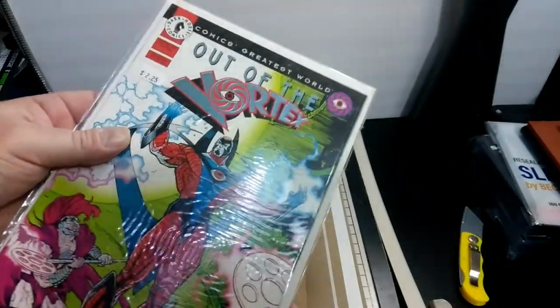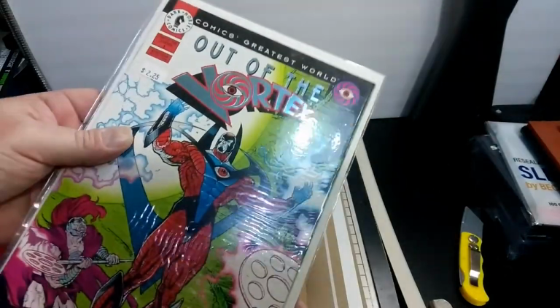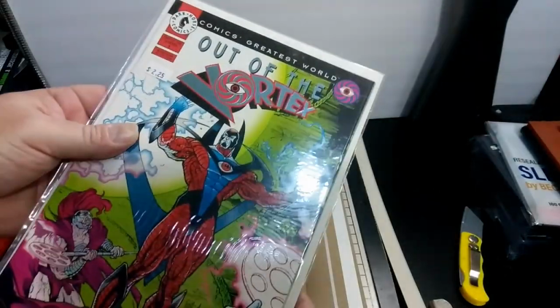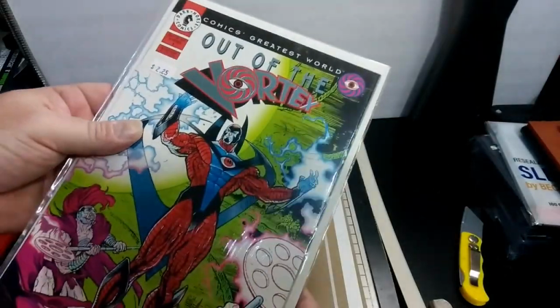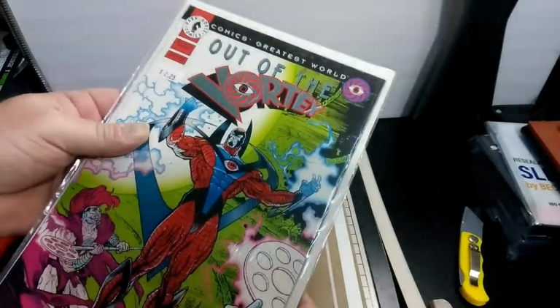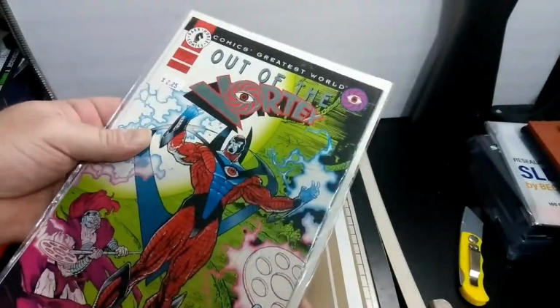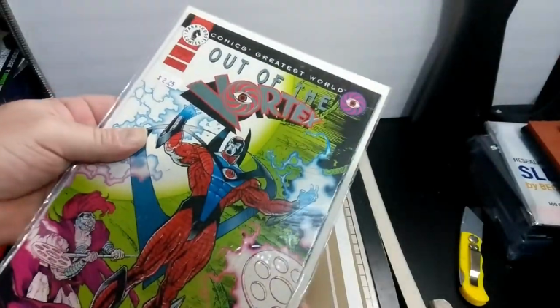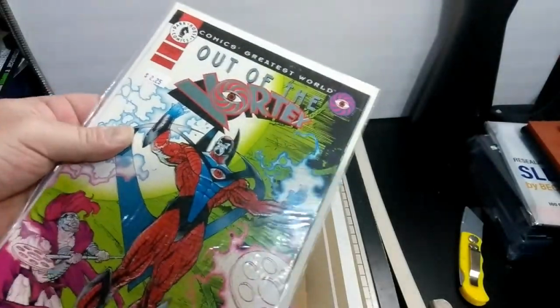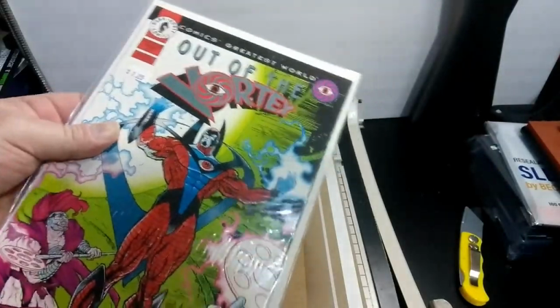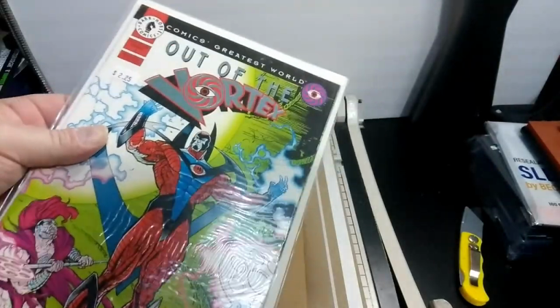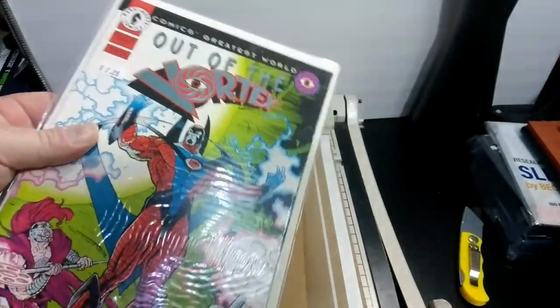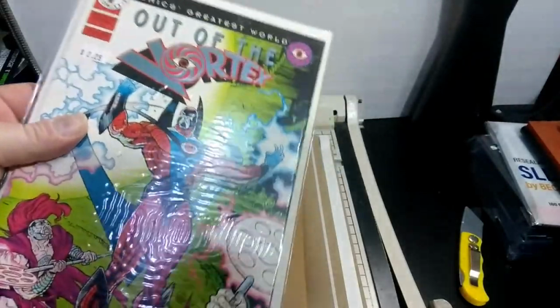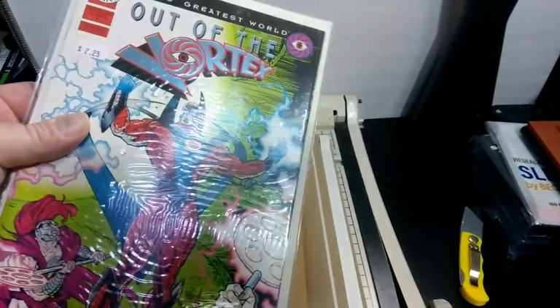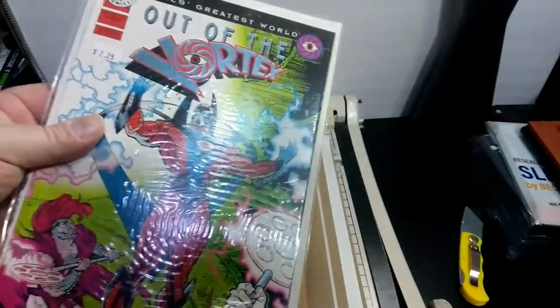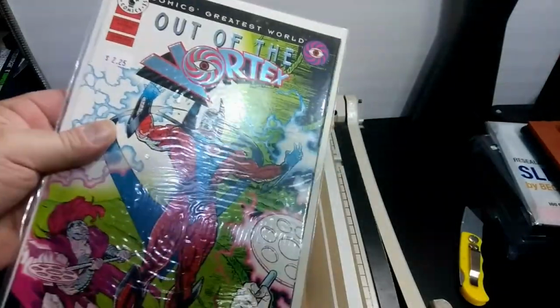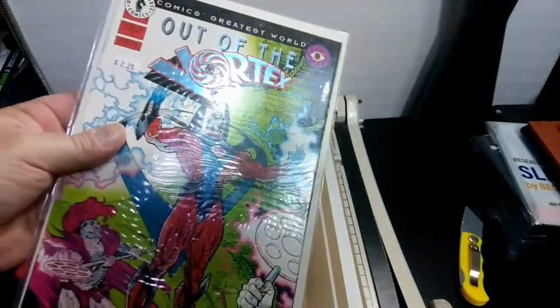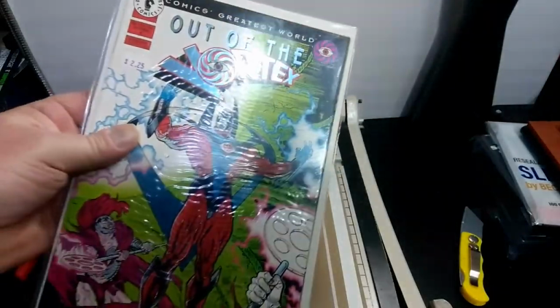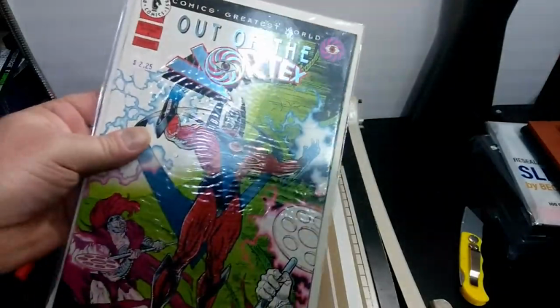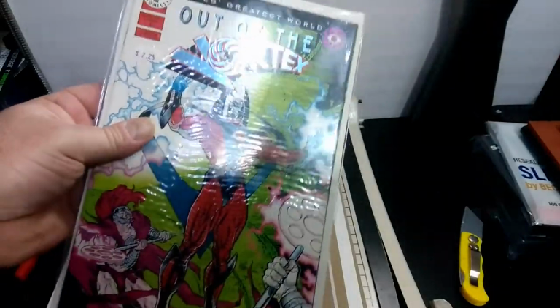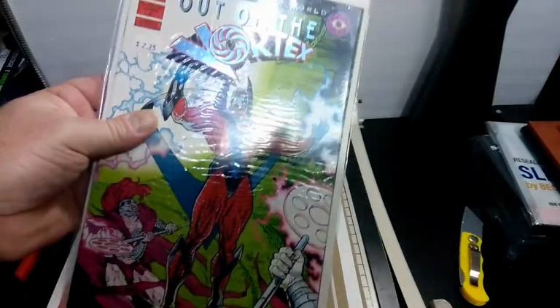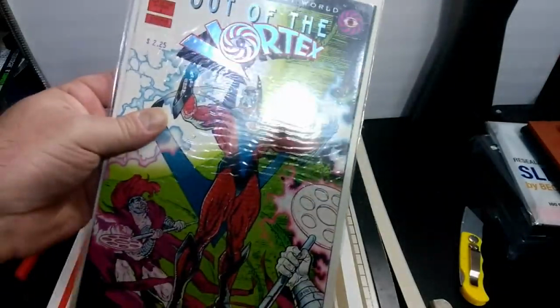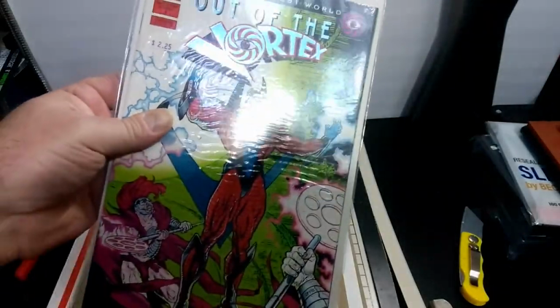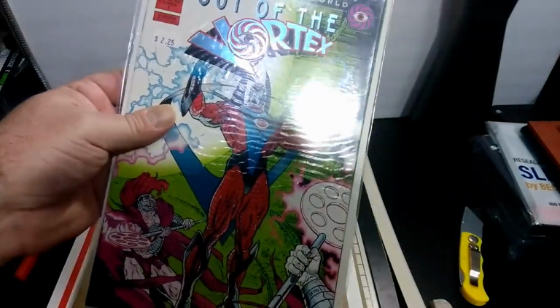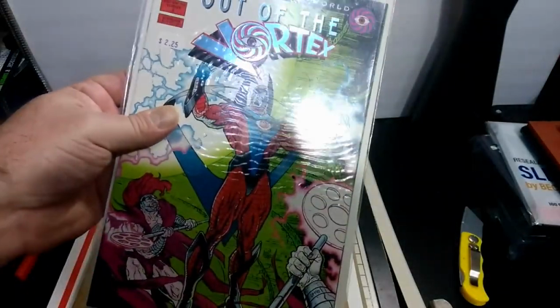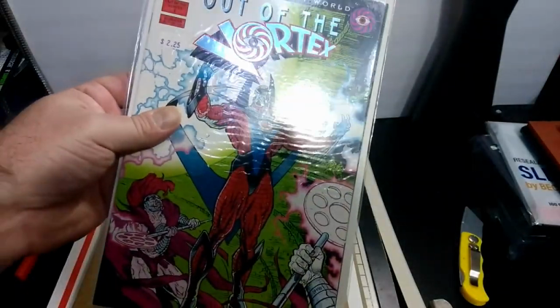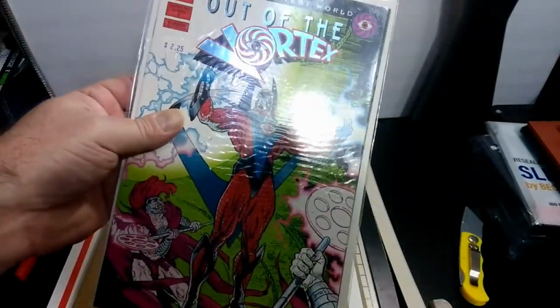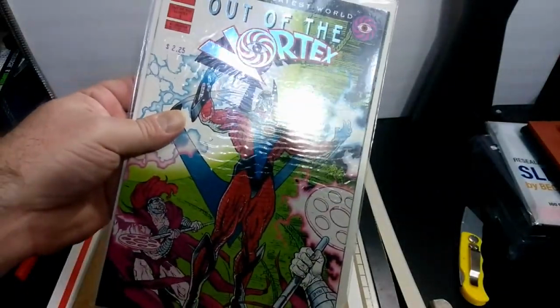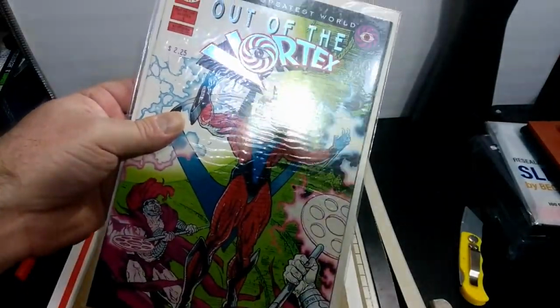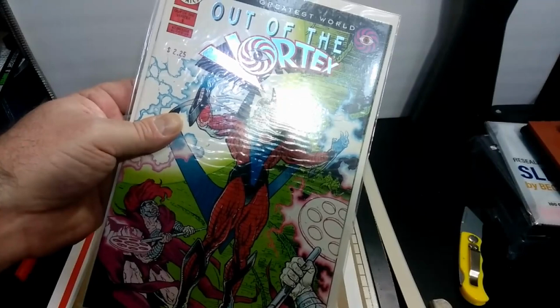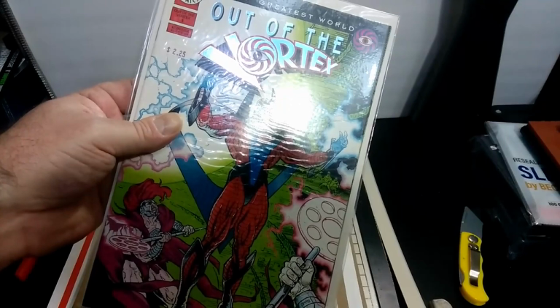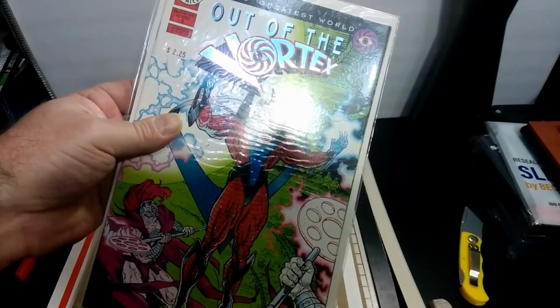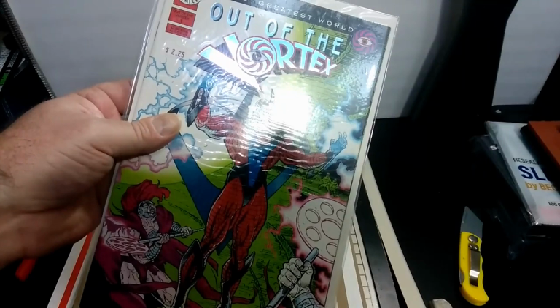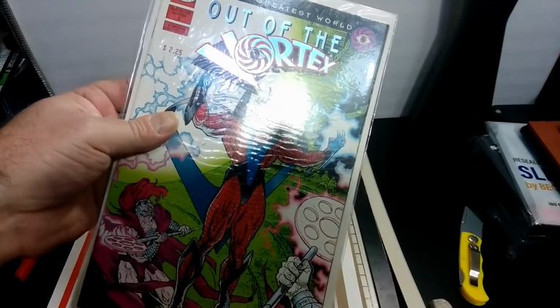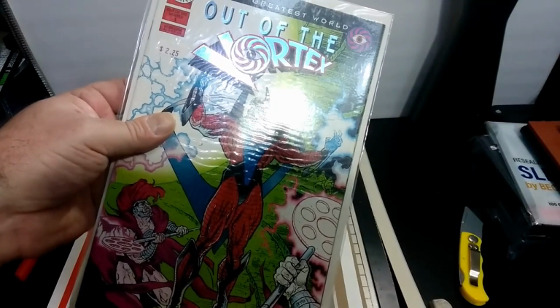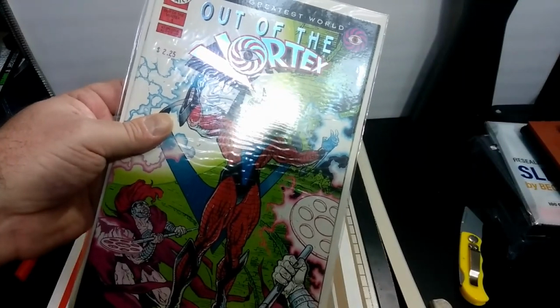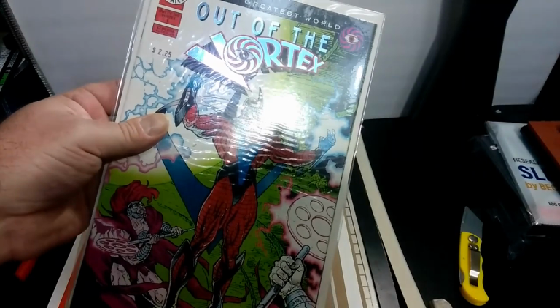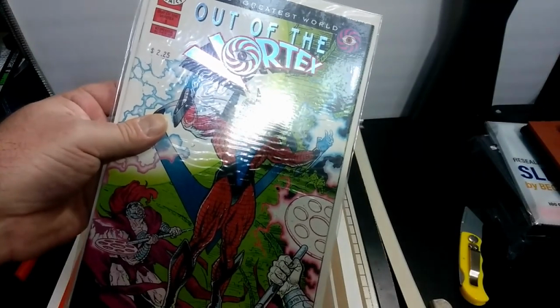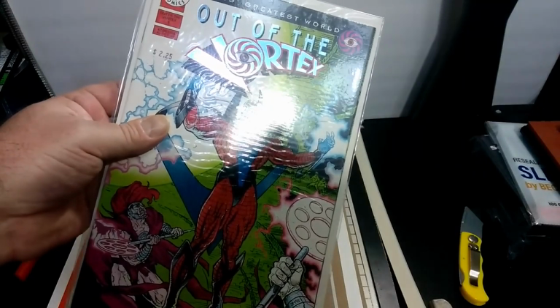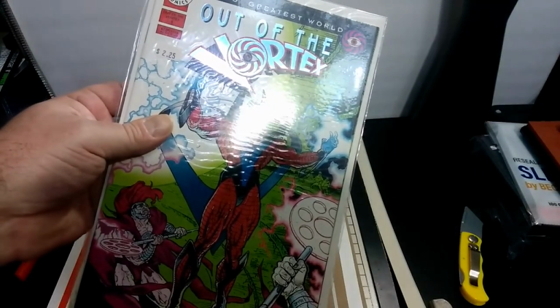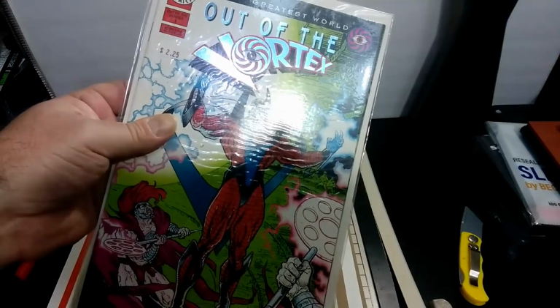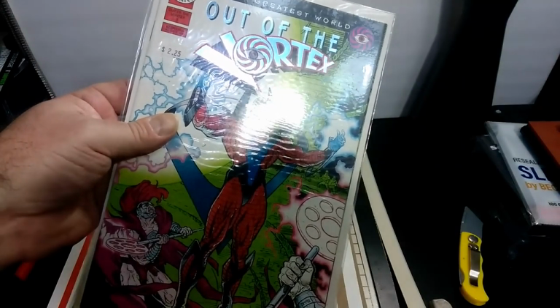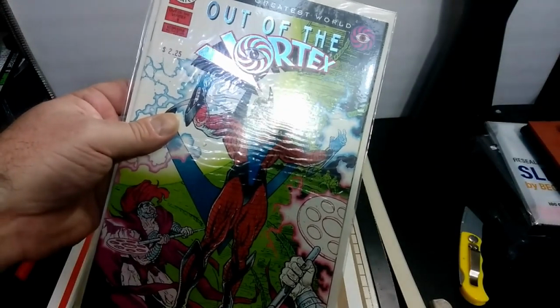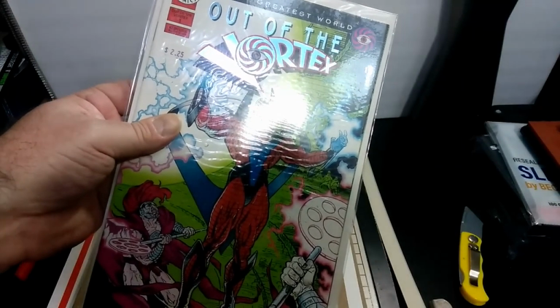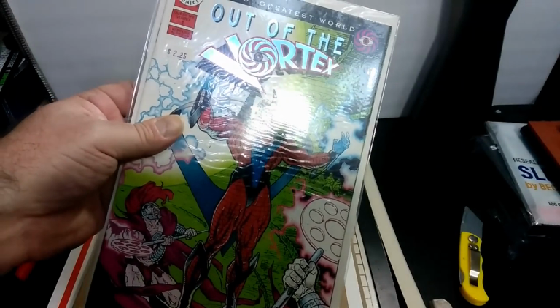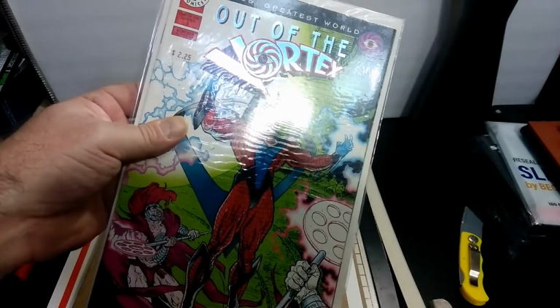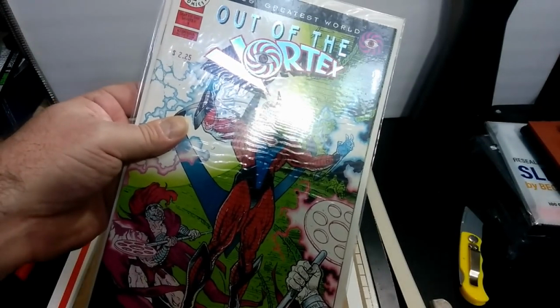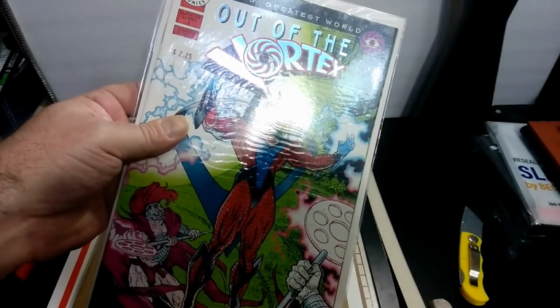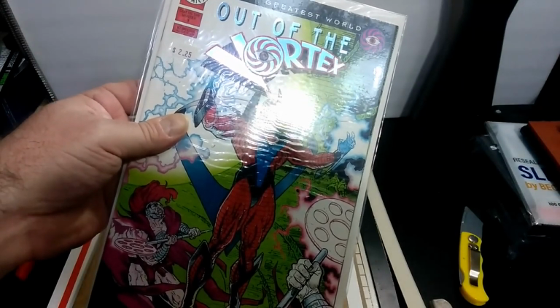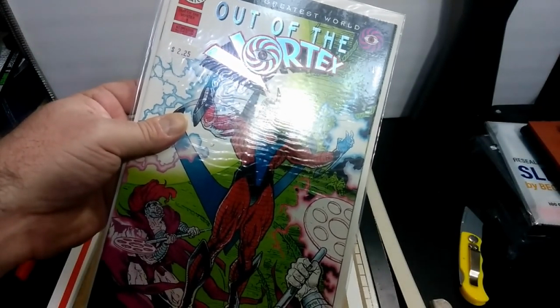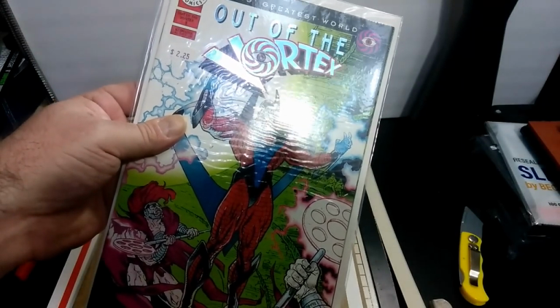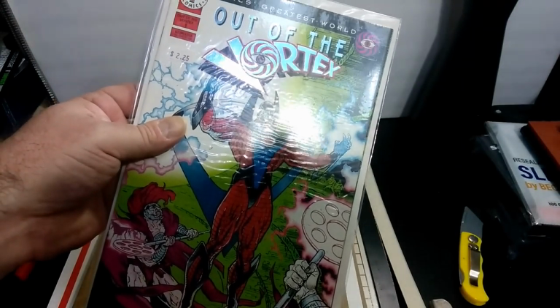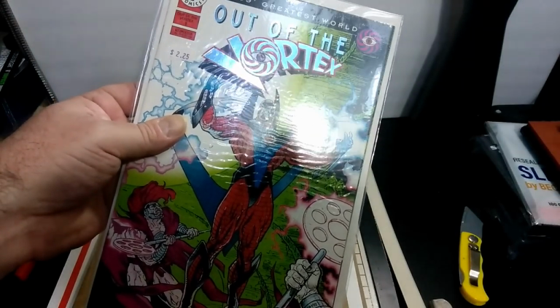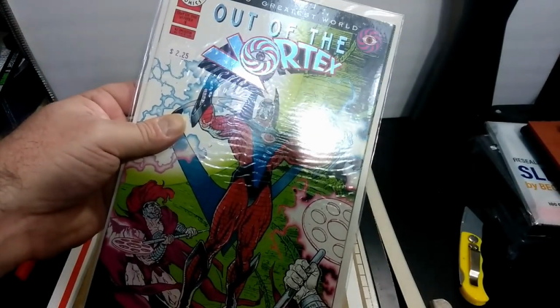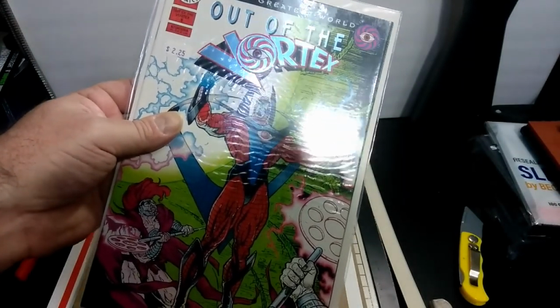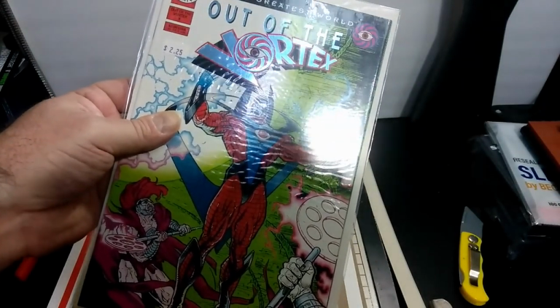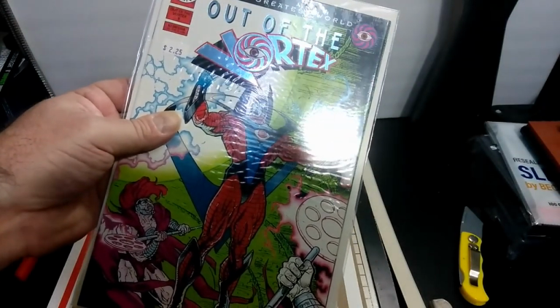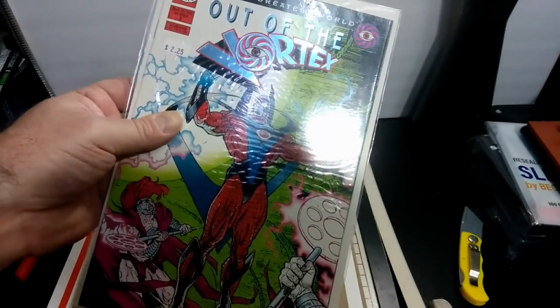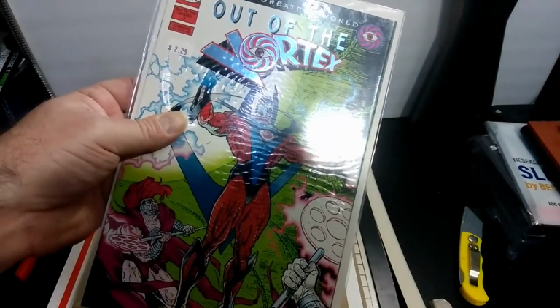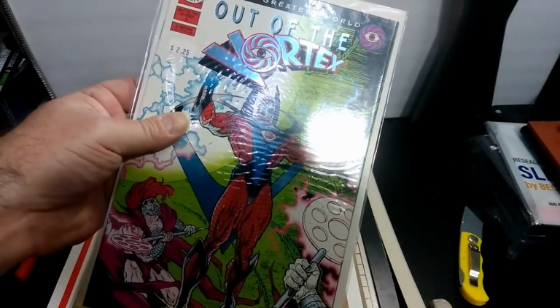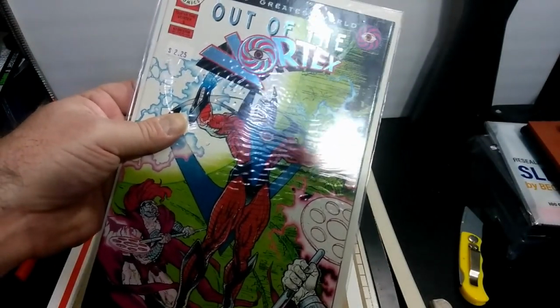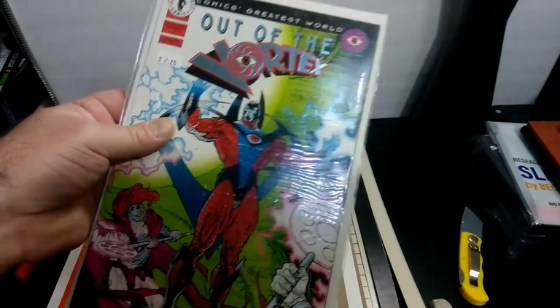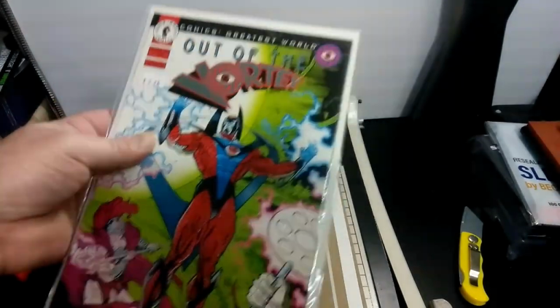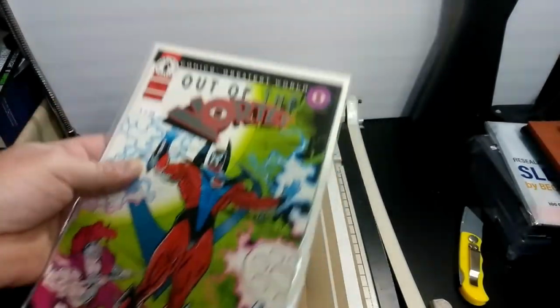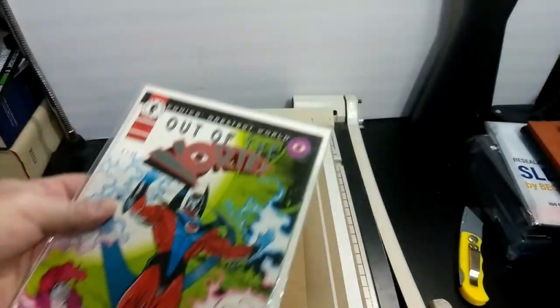These are the types of comic books that I use to practice whenever I was learning how to press comic books.